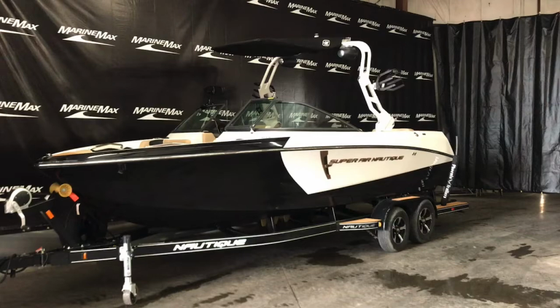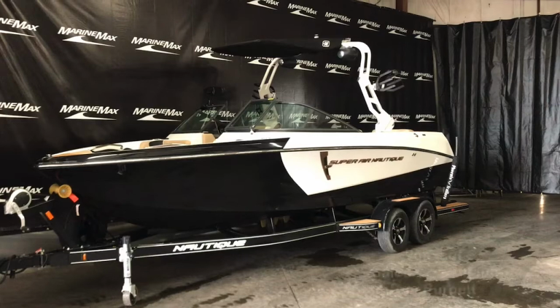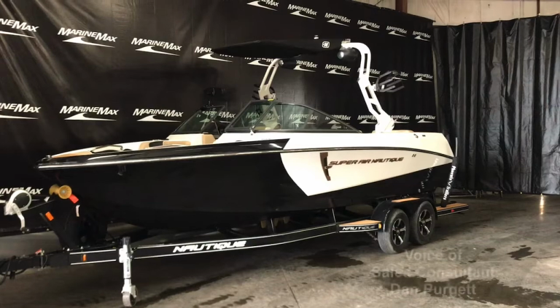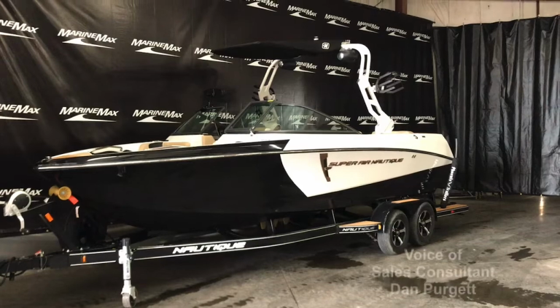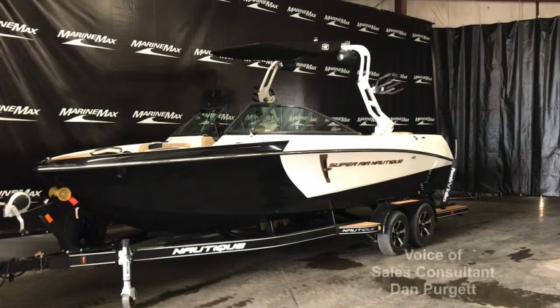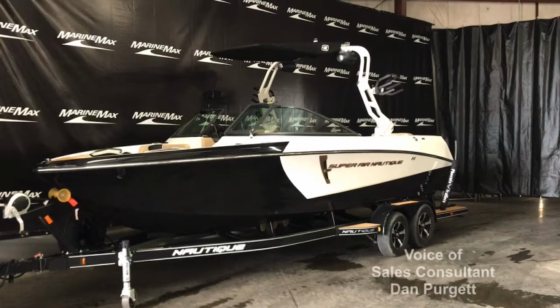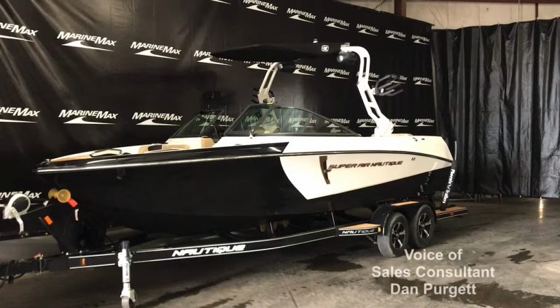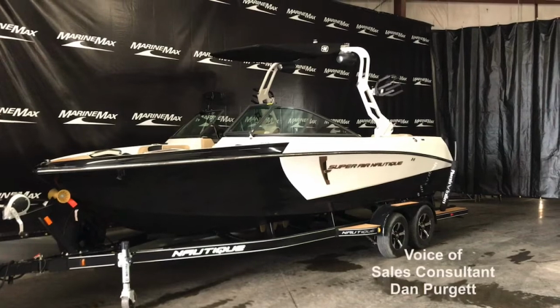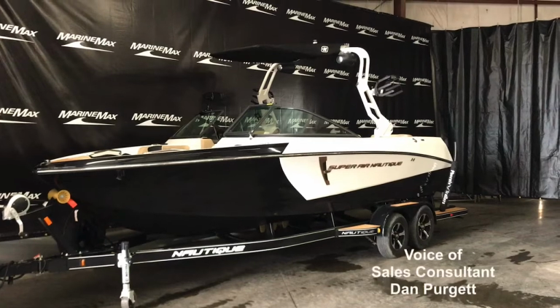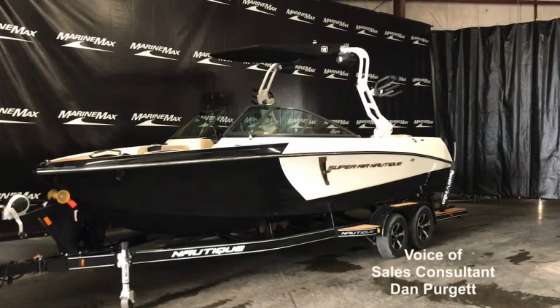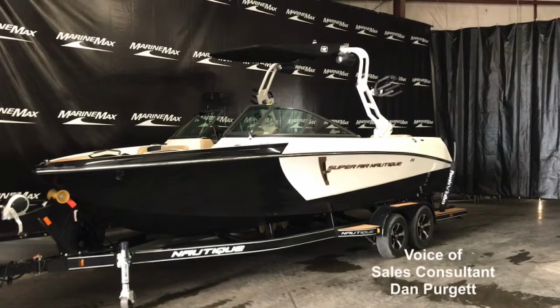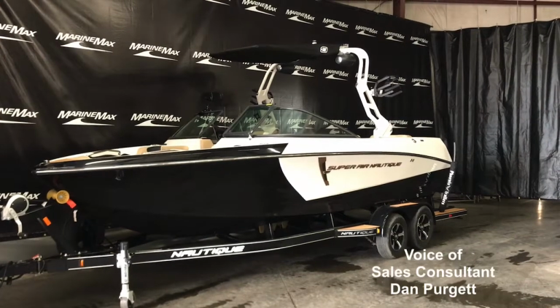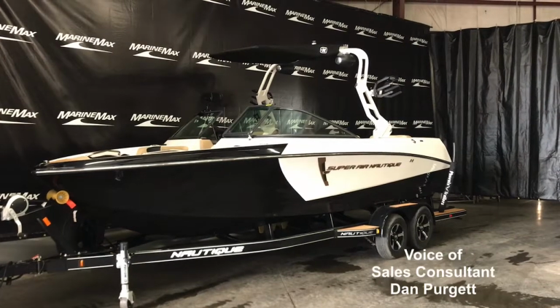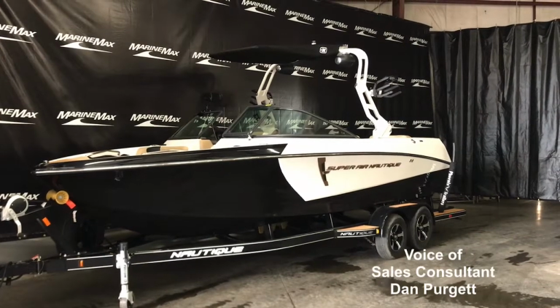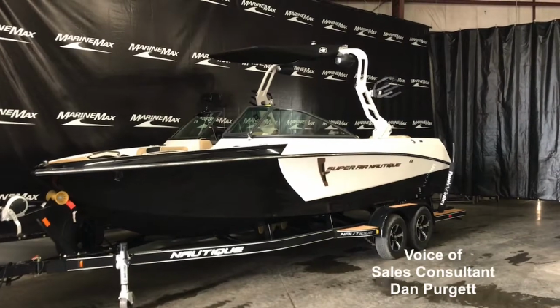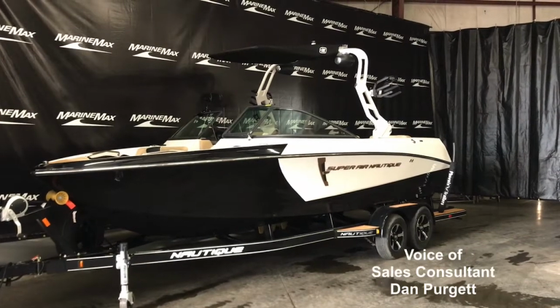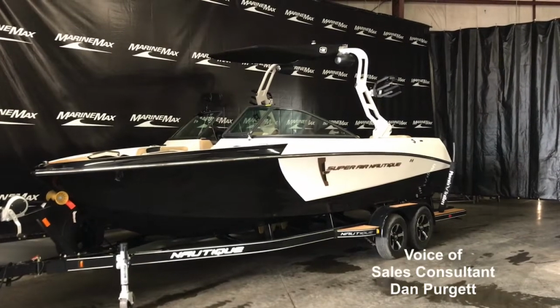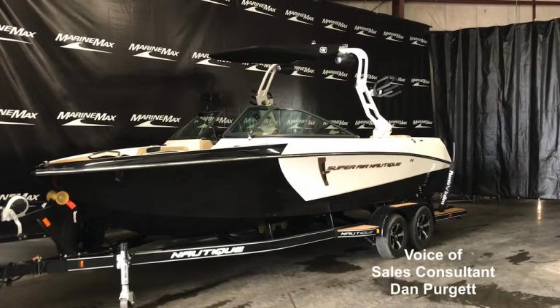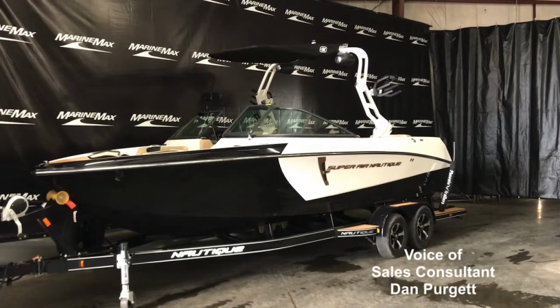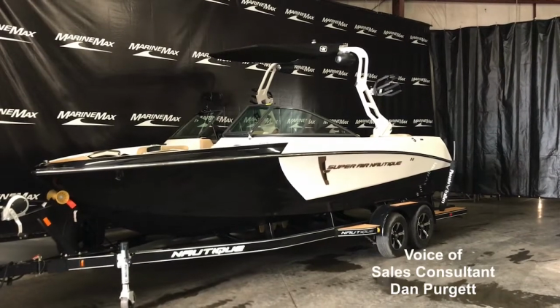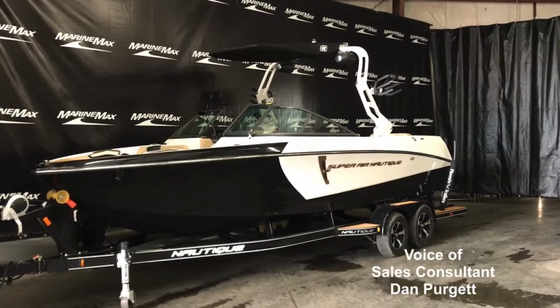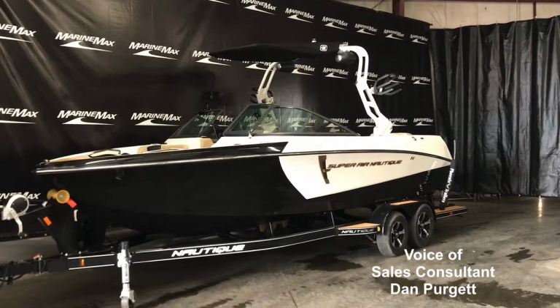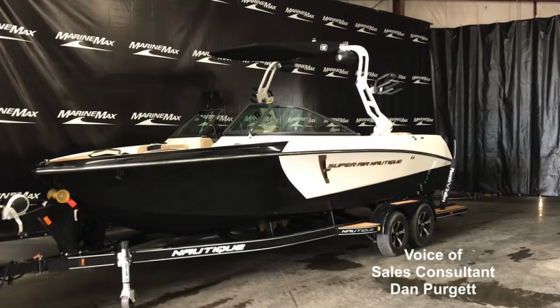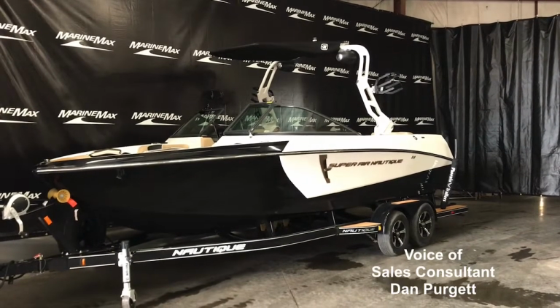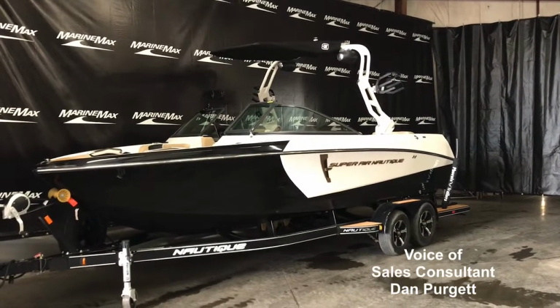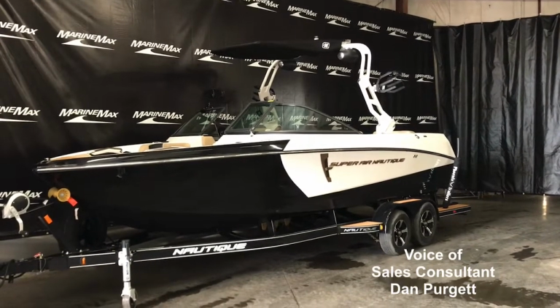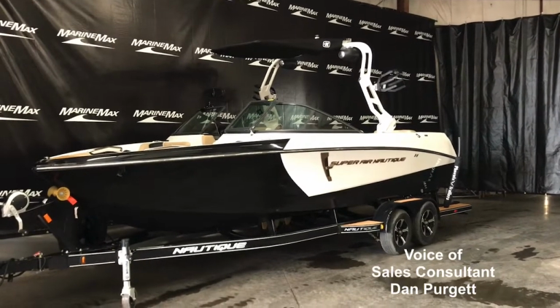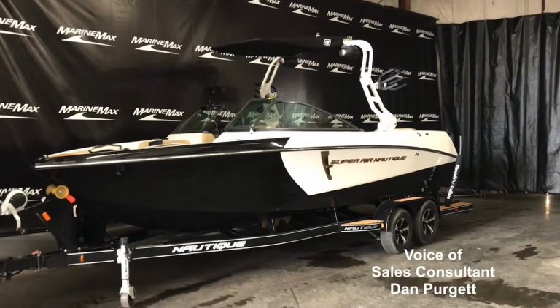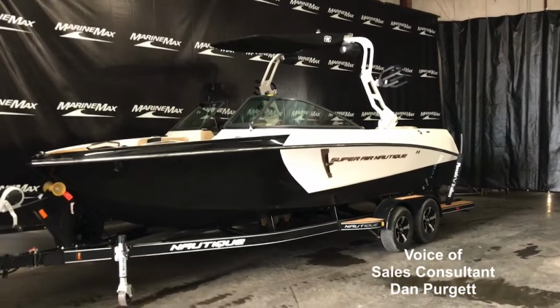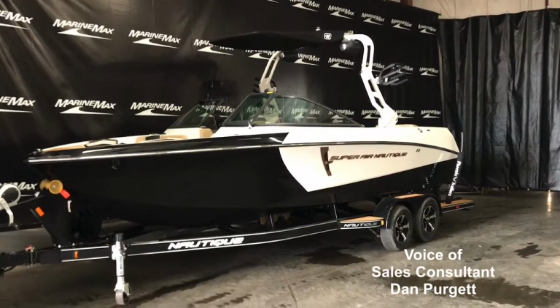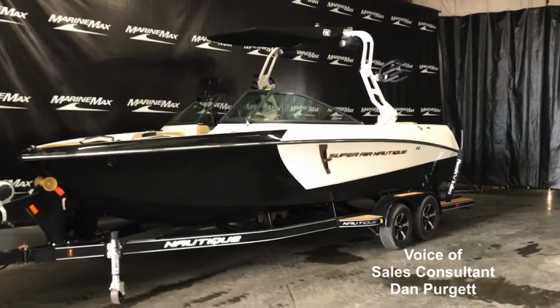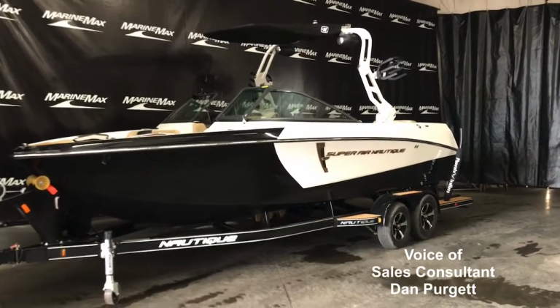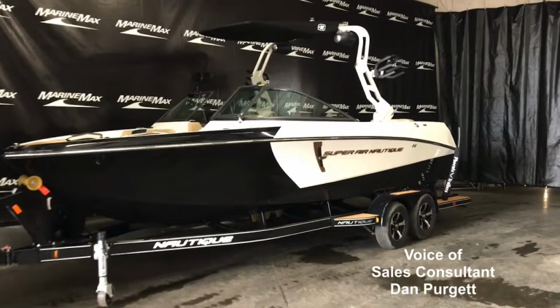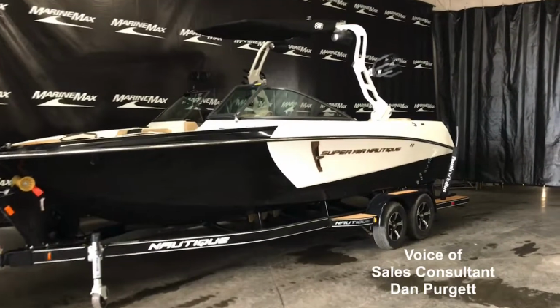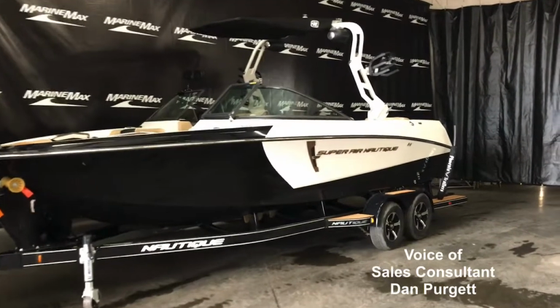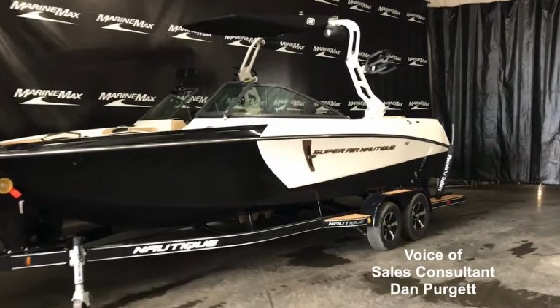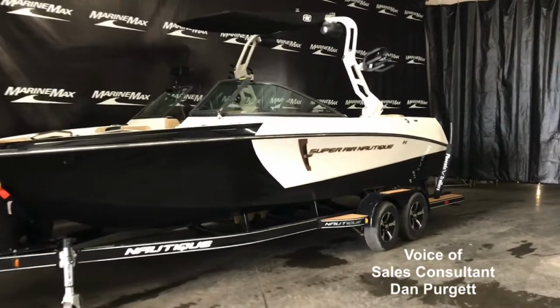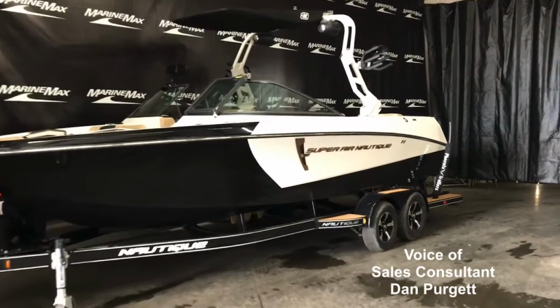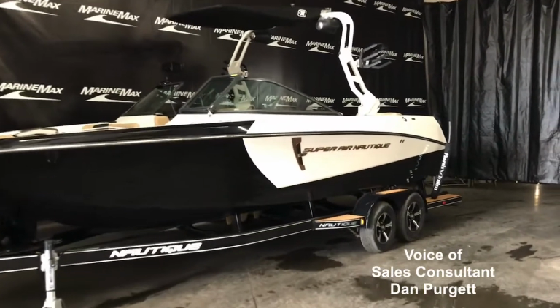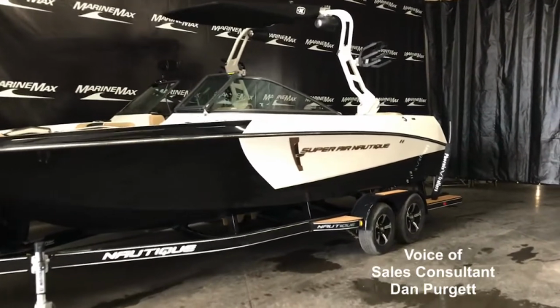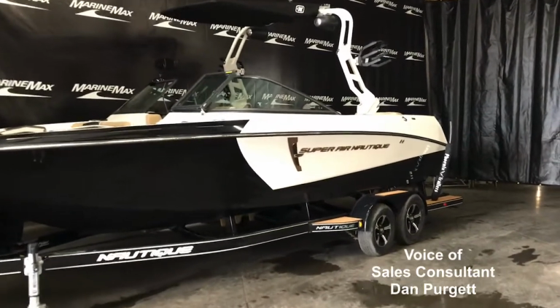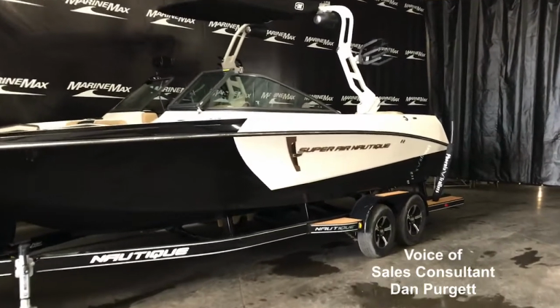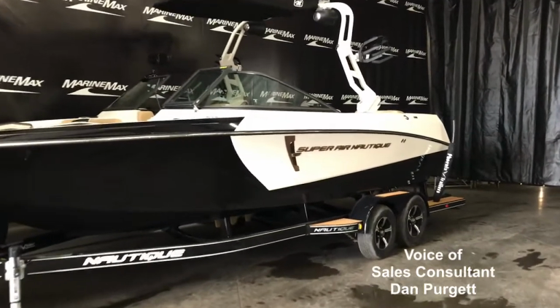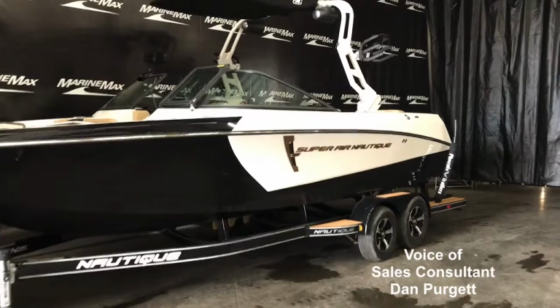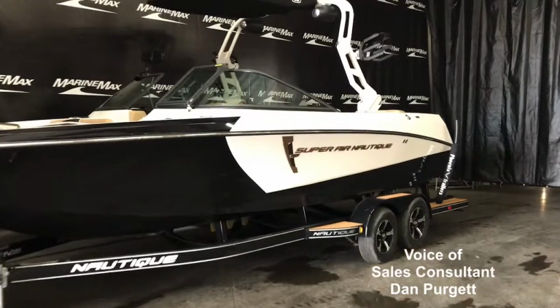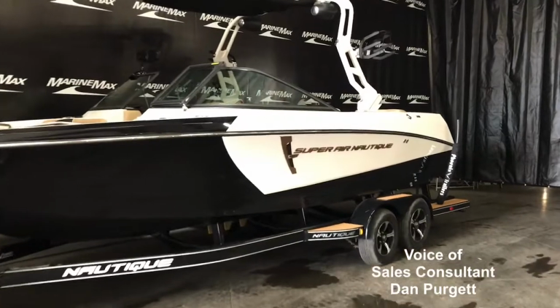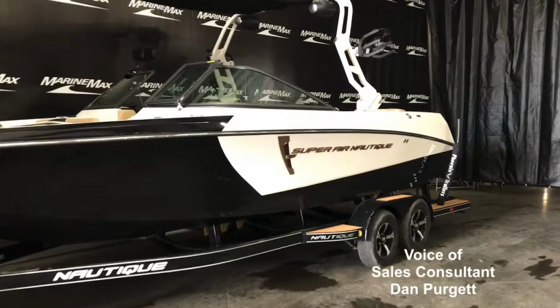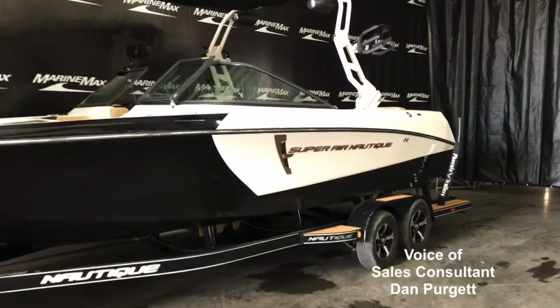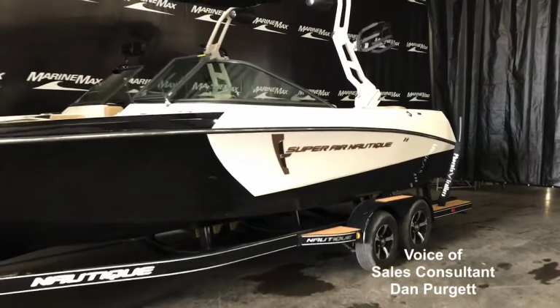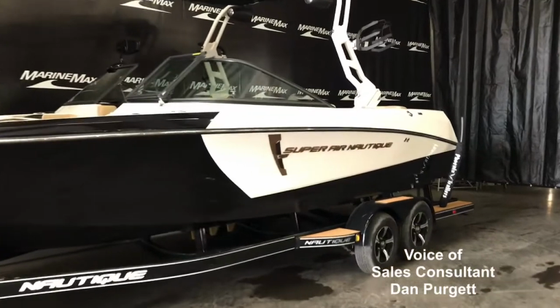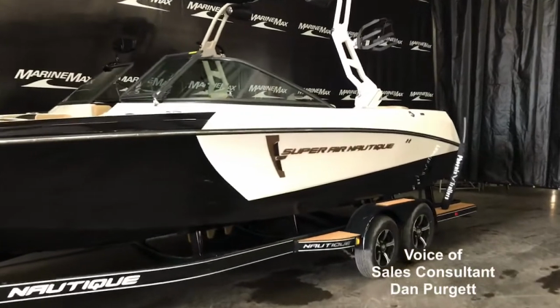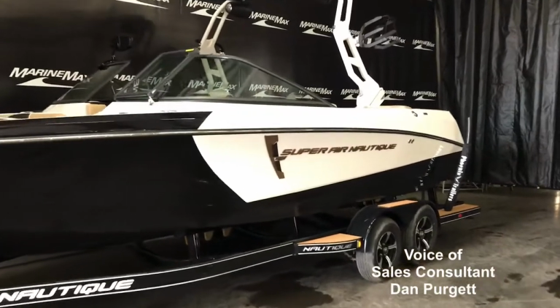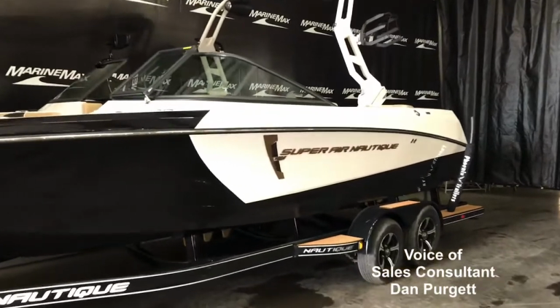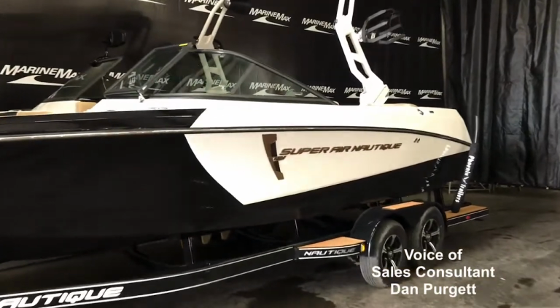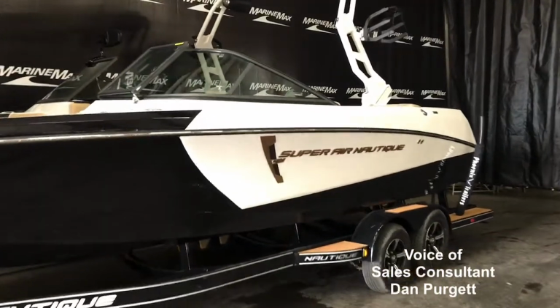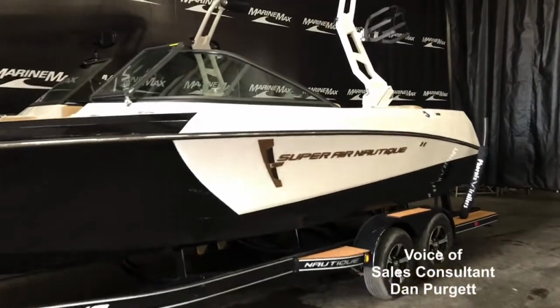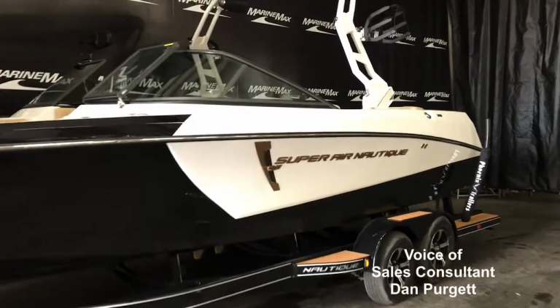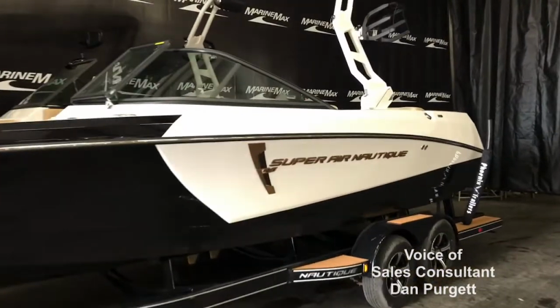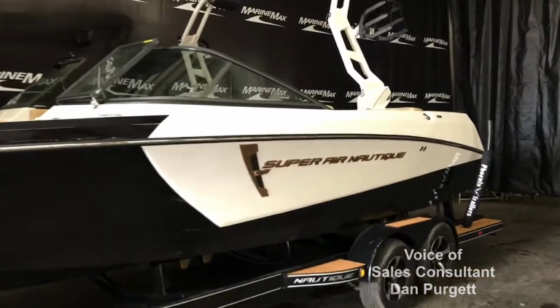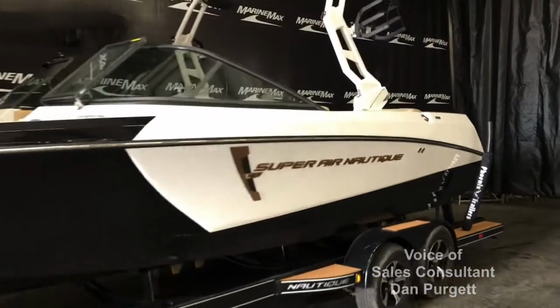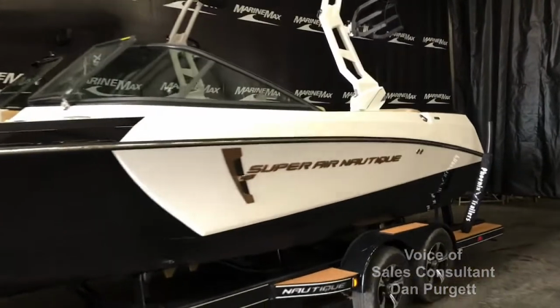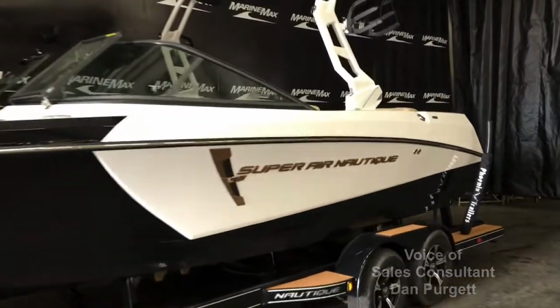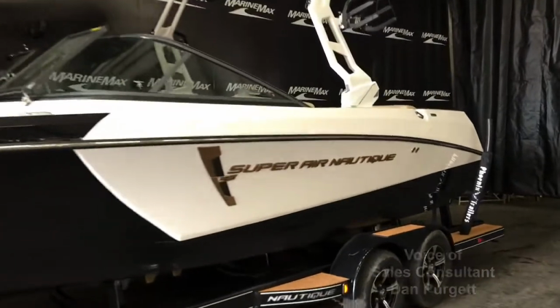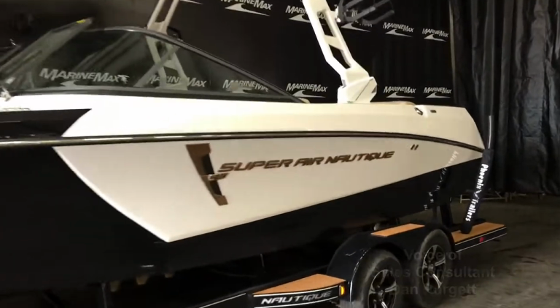Hi, my name is Dan Pergett, sales consultant with MarineMax in Rogers, Minnesota. Today we're looking at an all-new 2020 Nautique 230 Super Air.